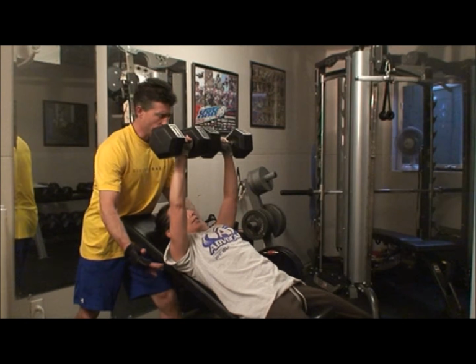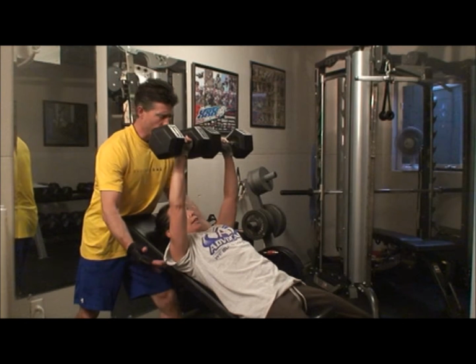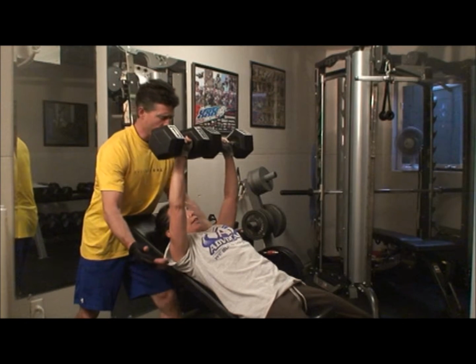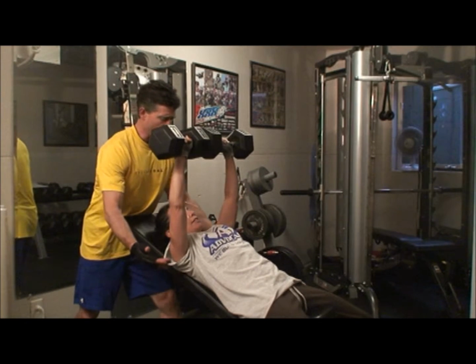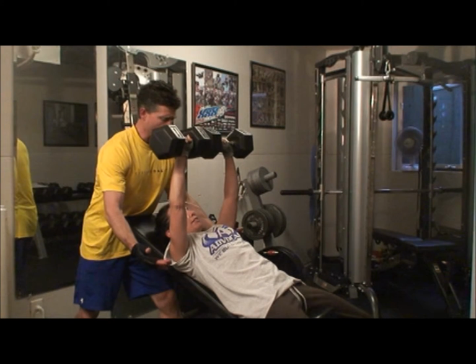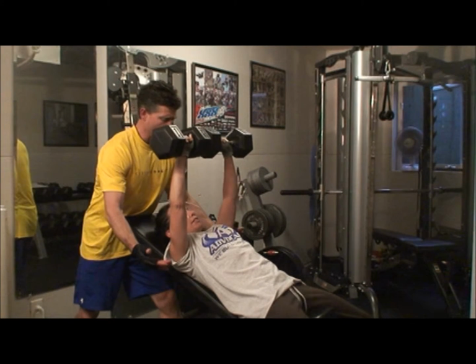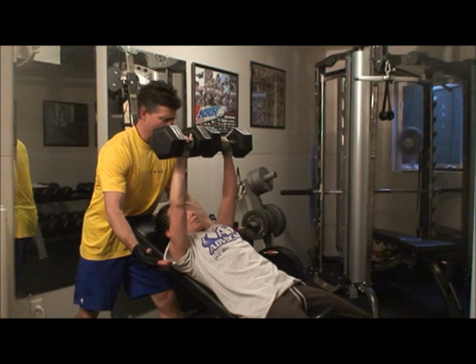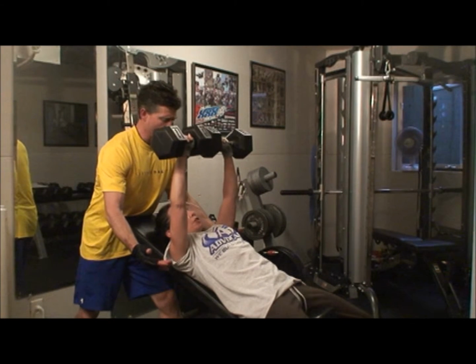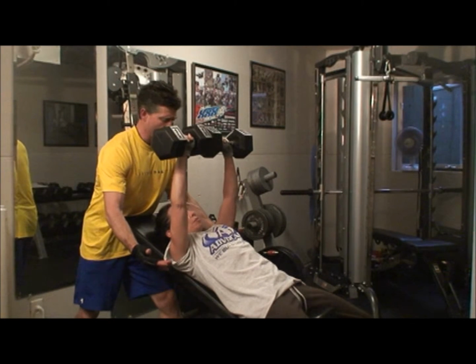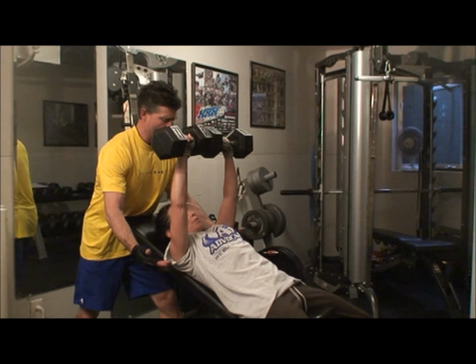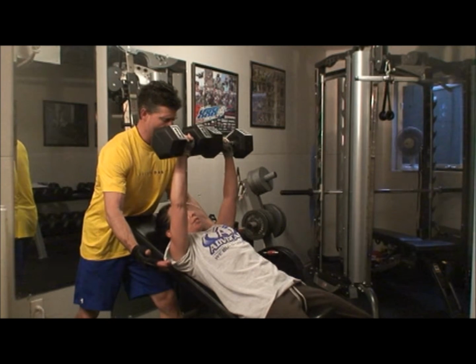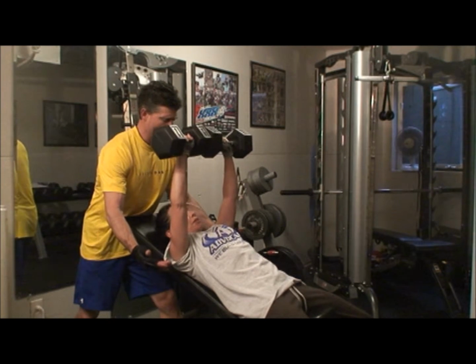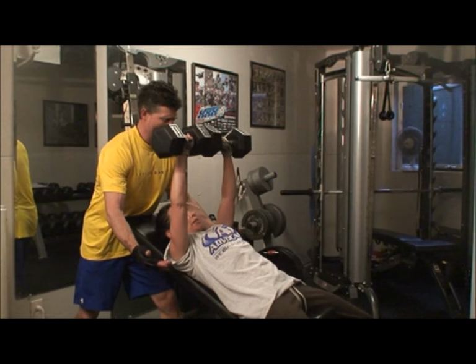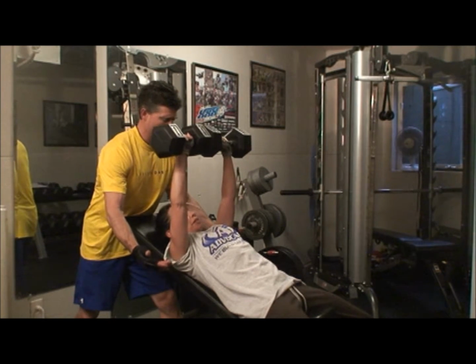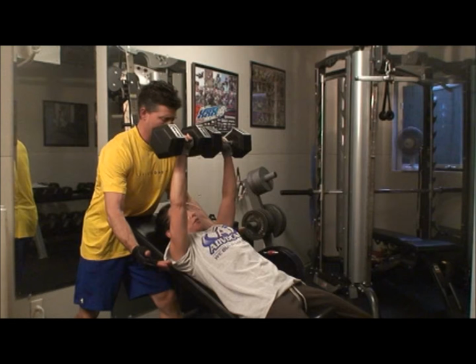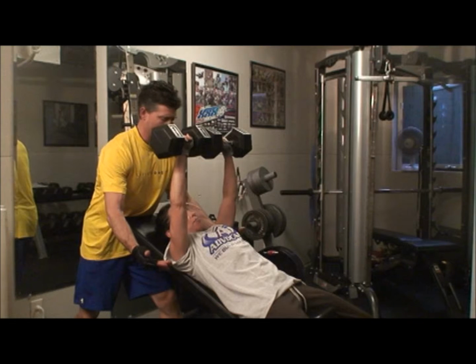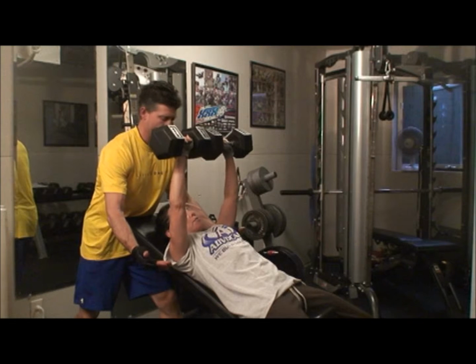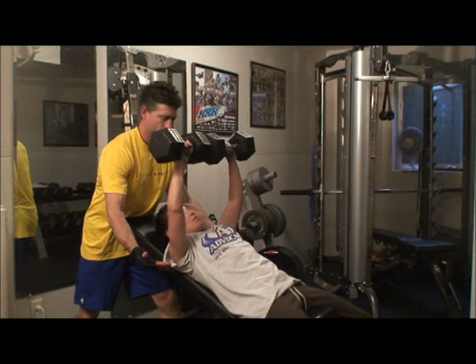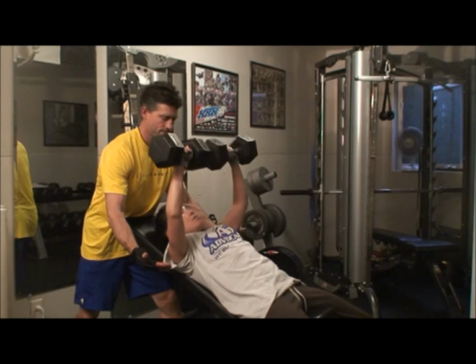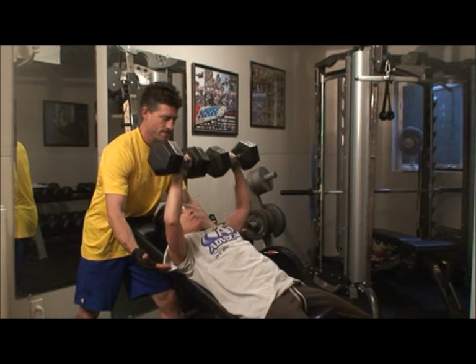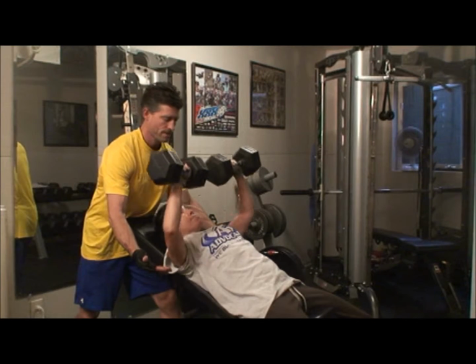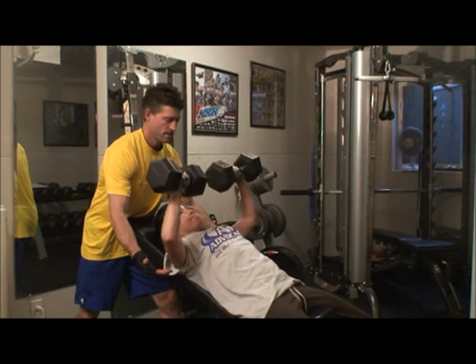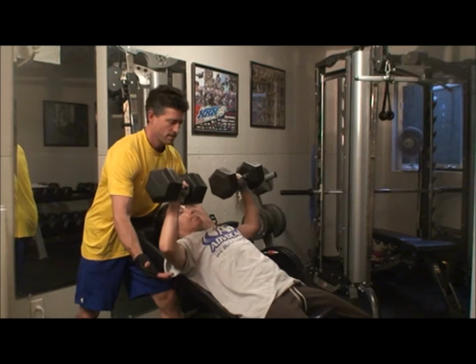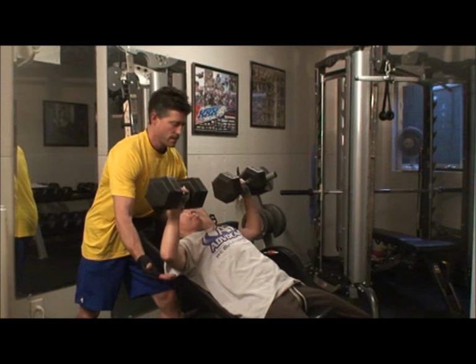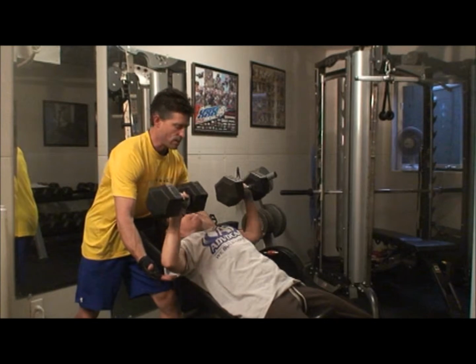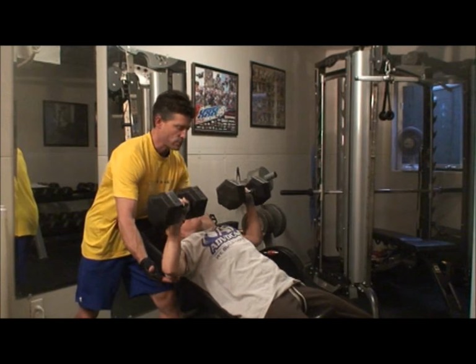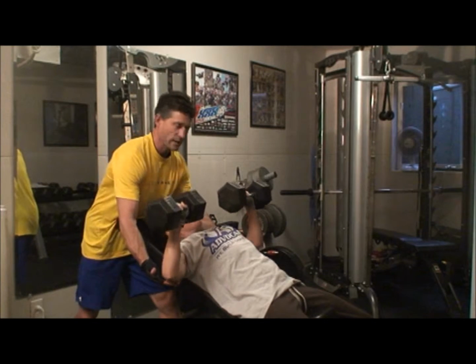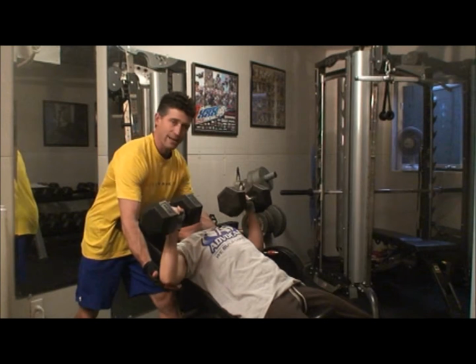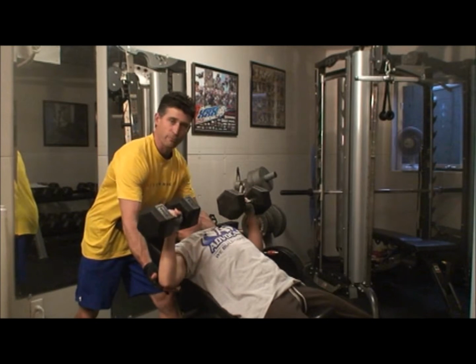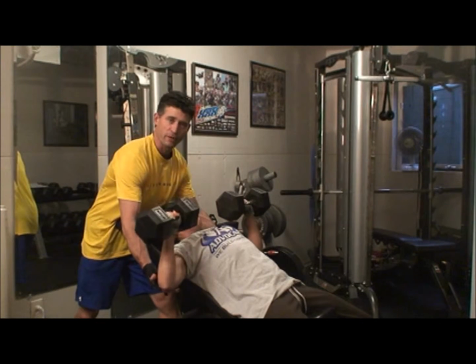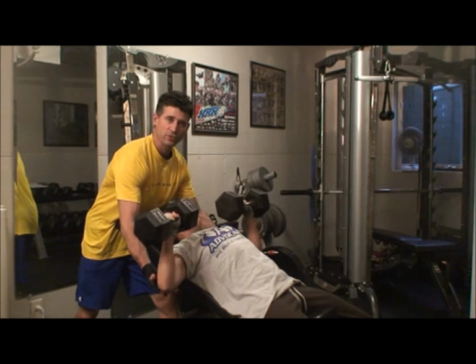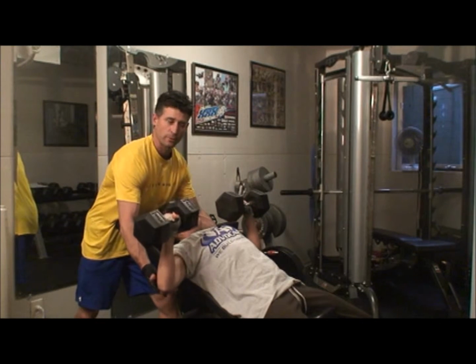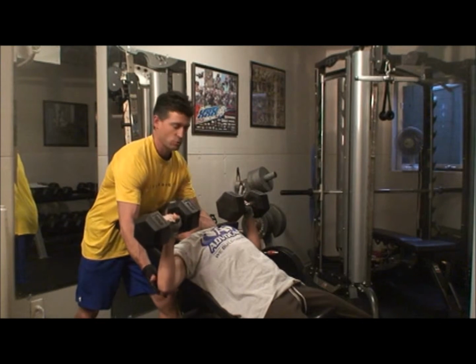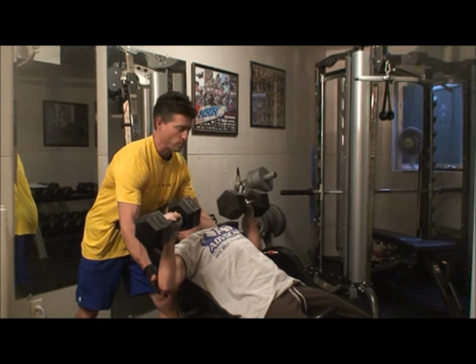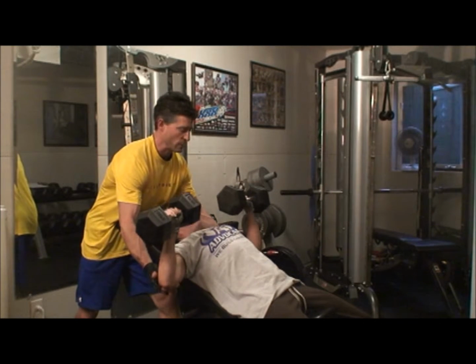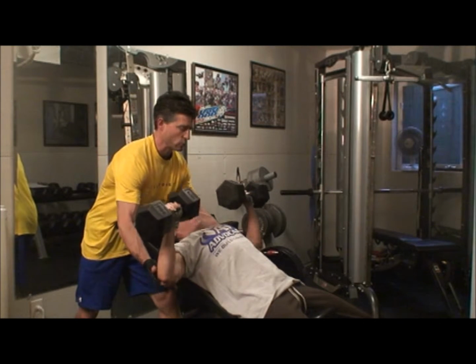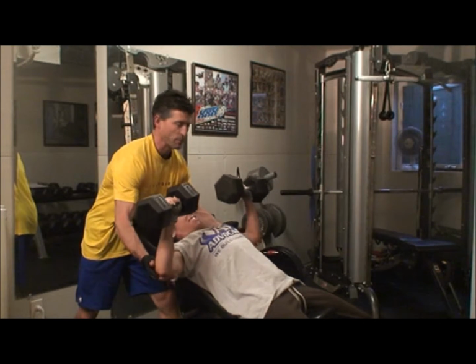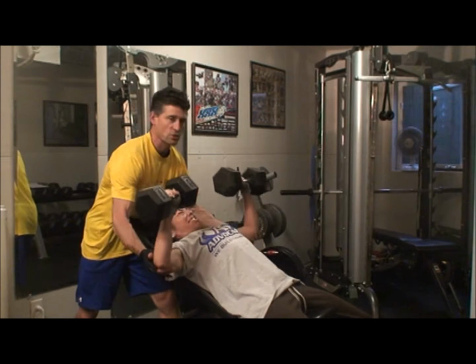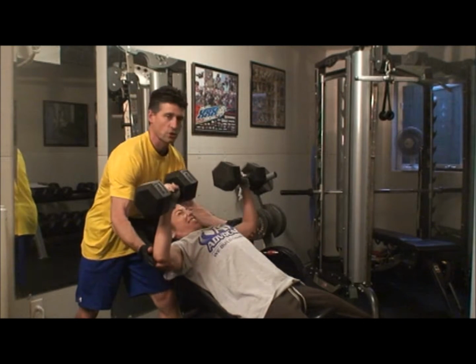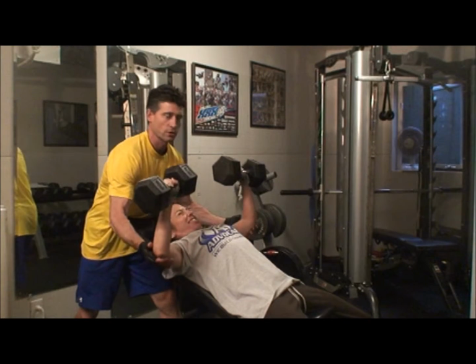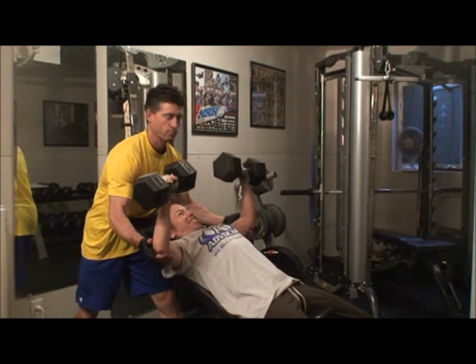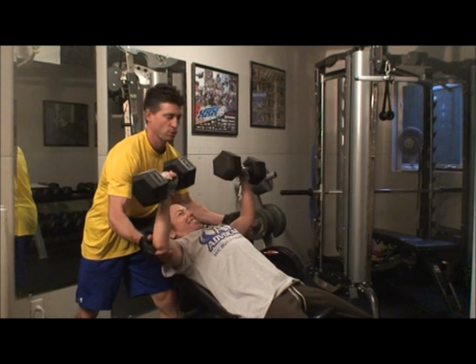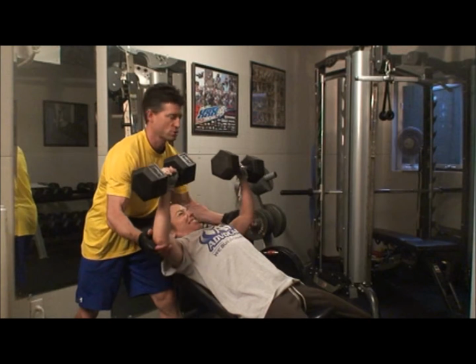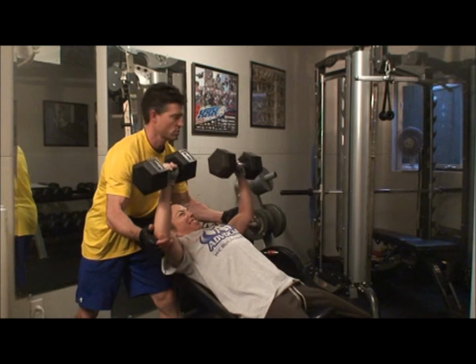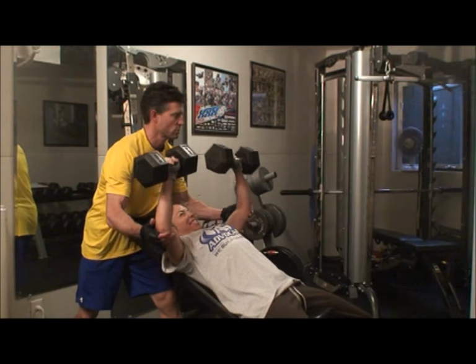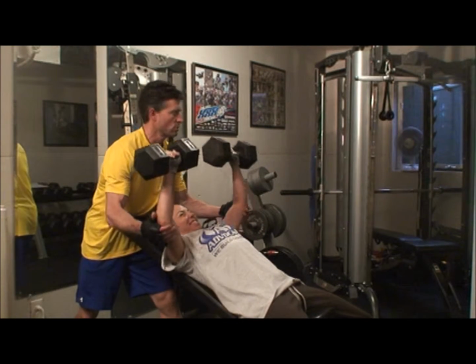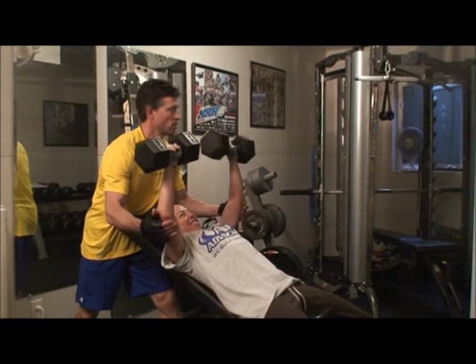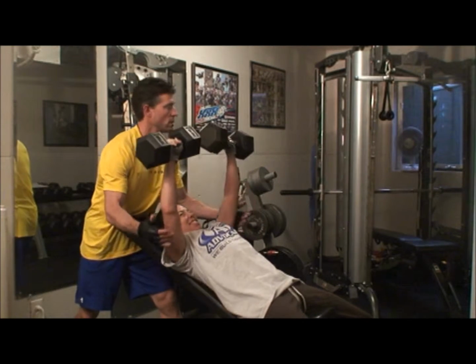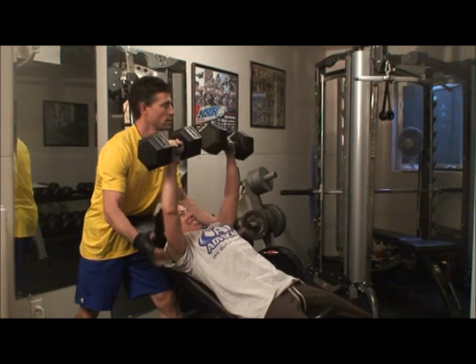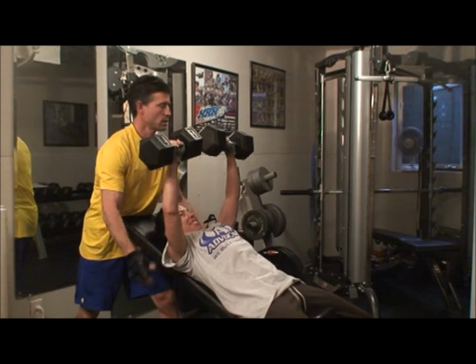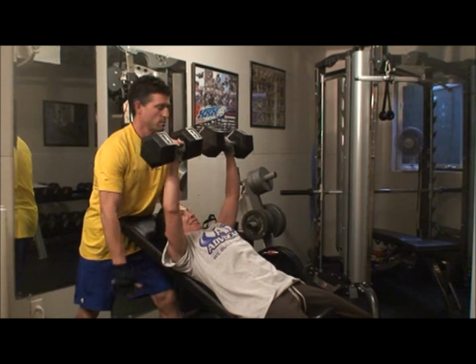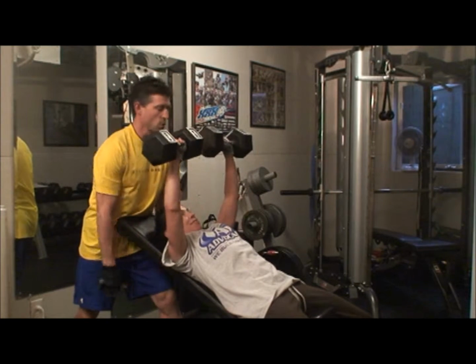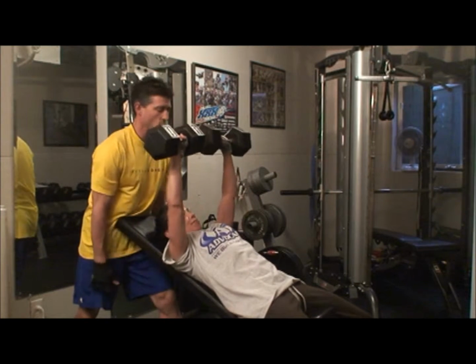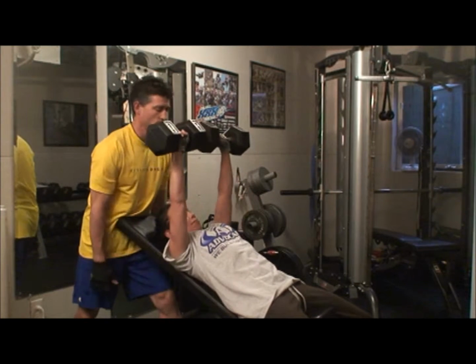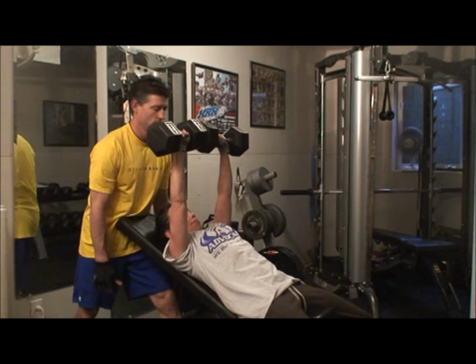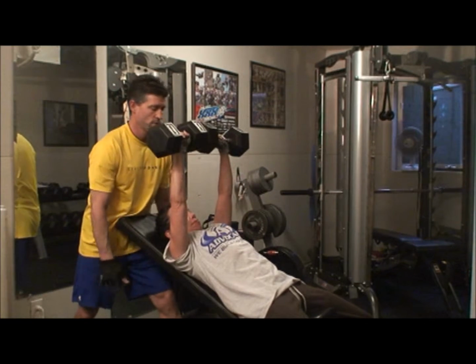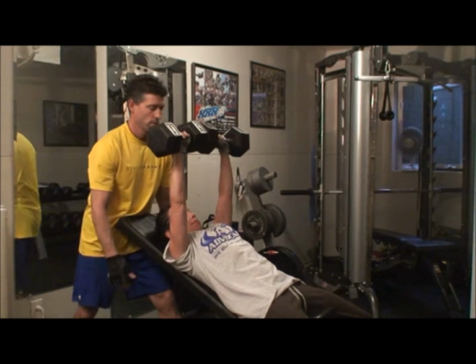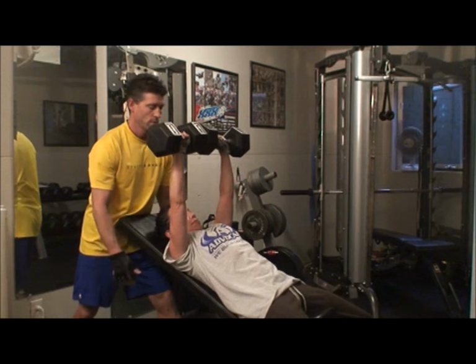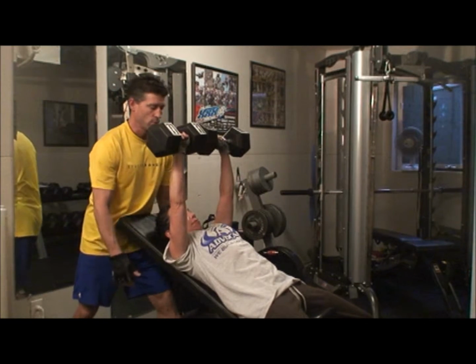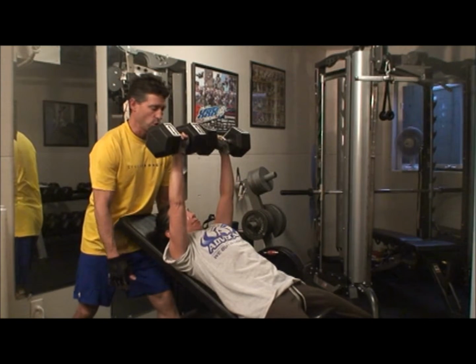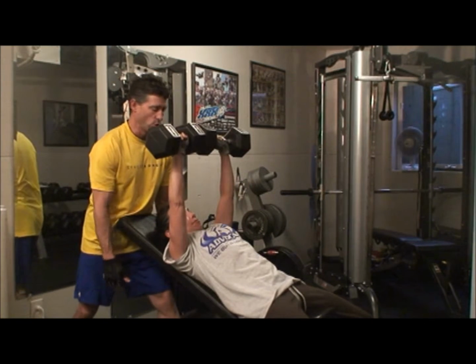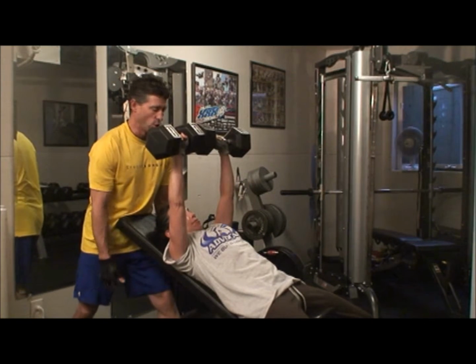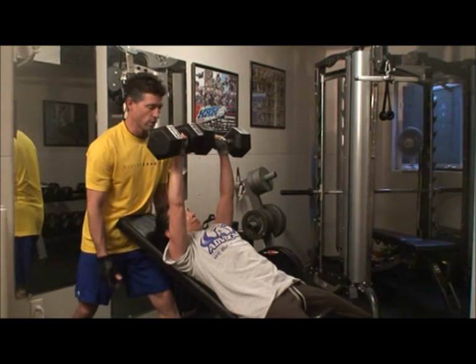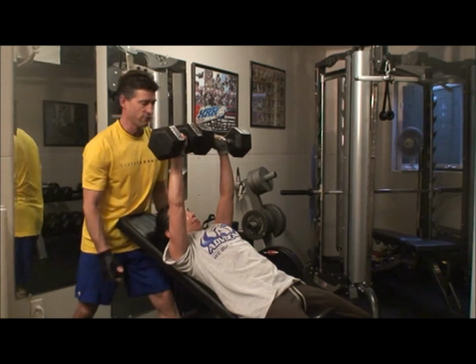You always got to have a mental image or a mental picture to push you through. Keep going. Beautiful.